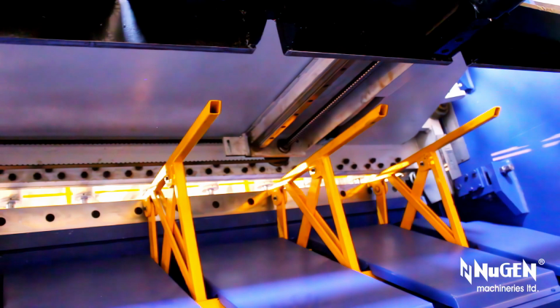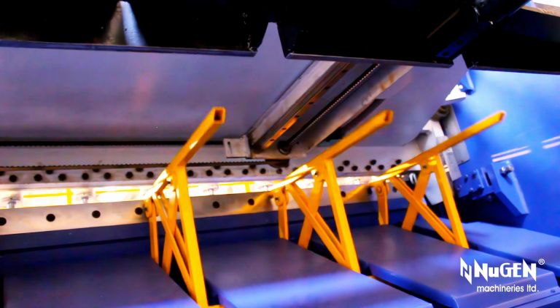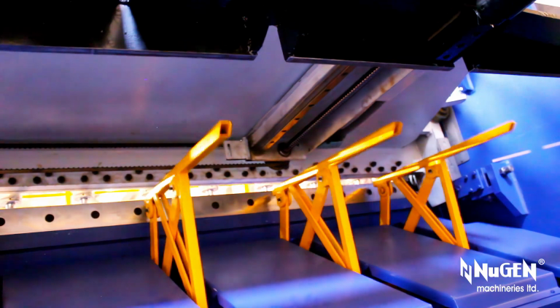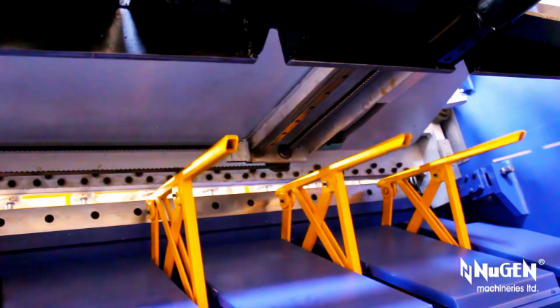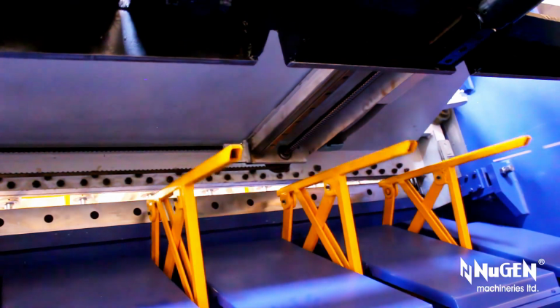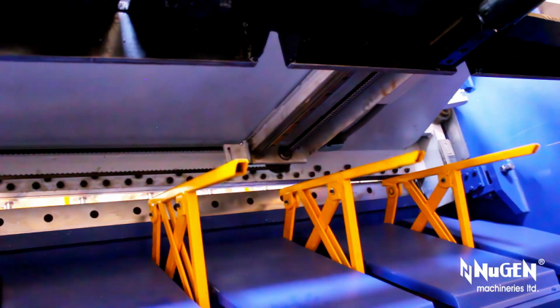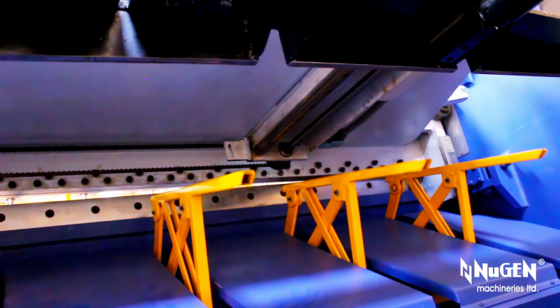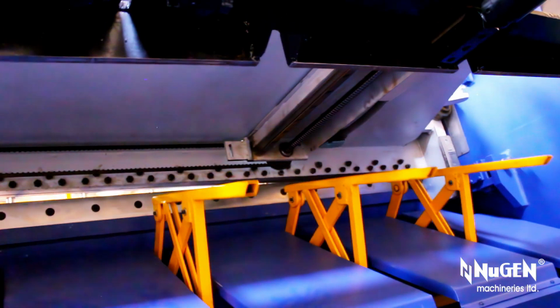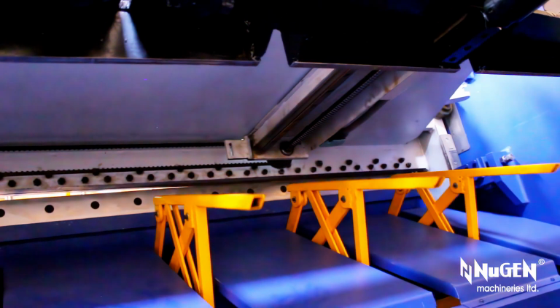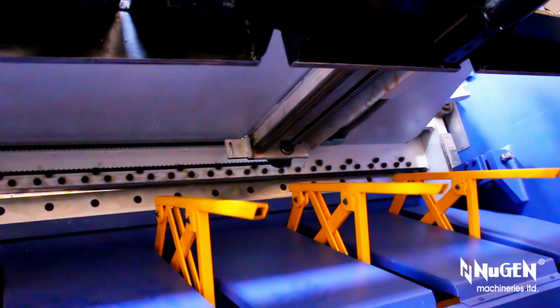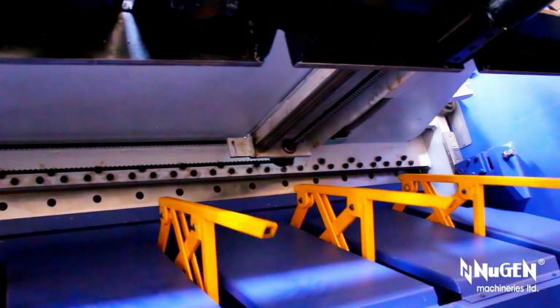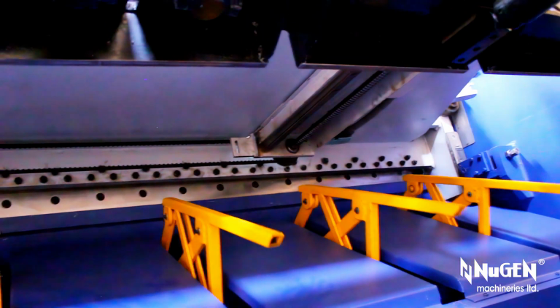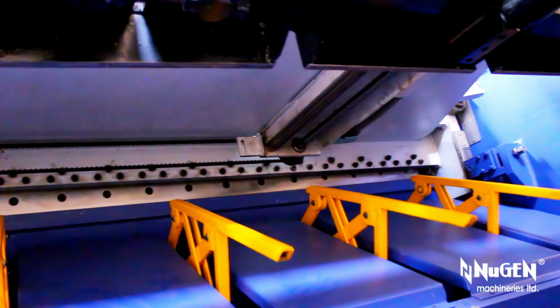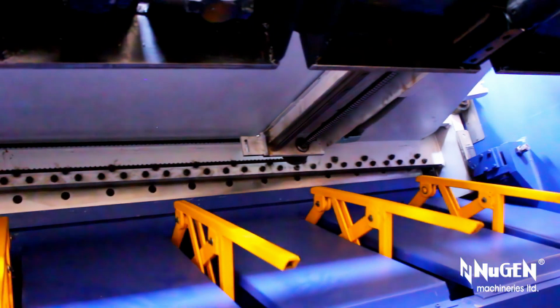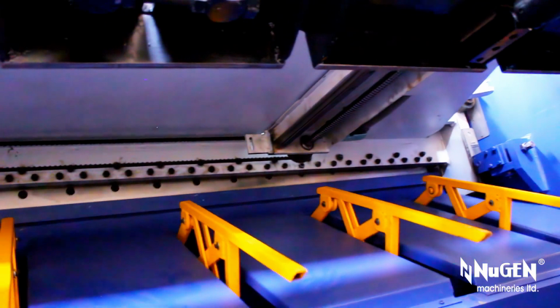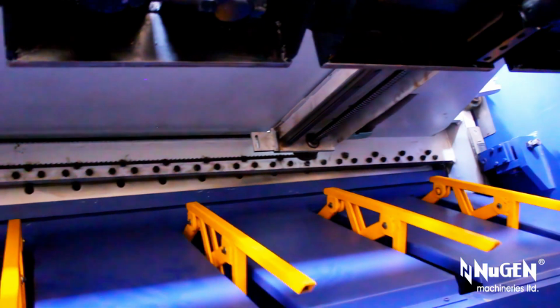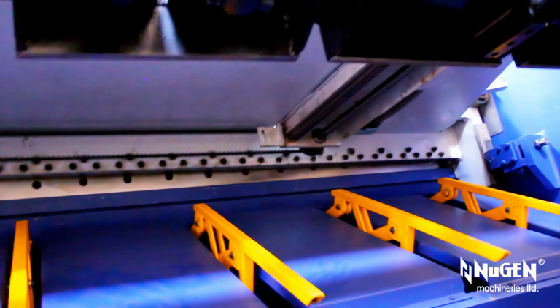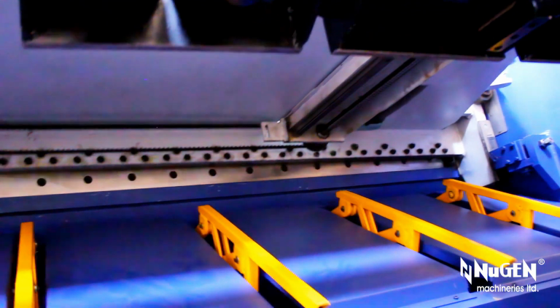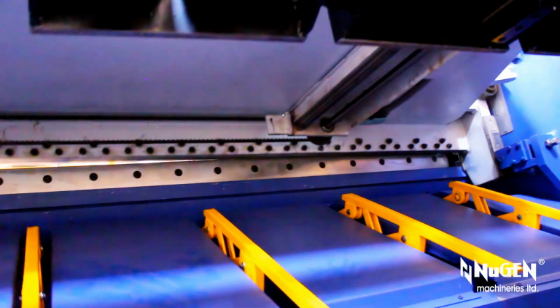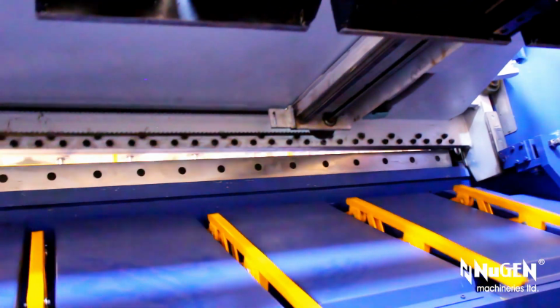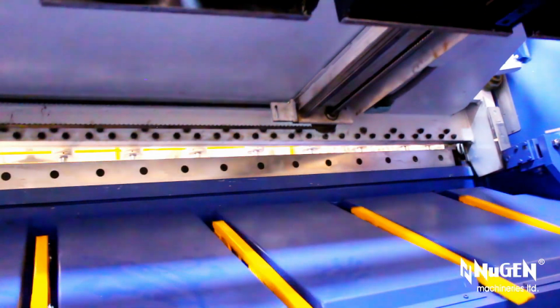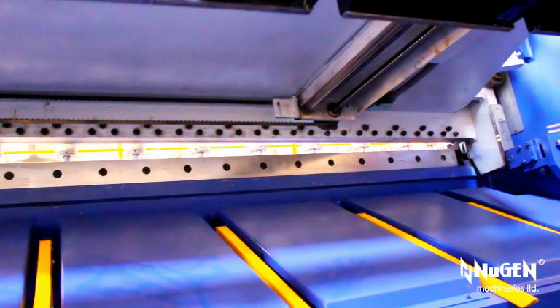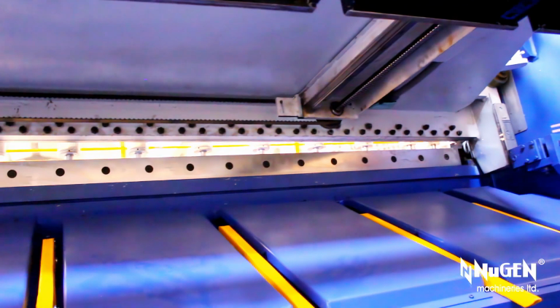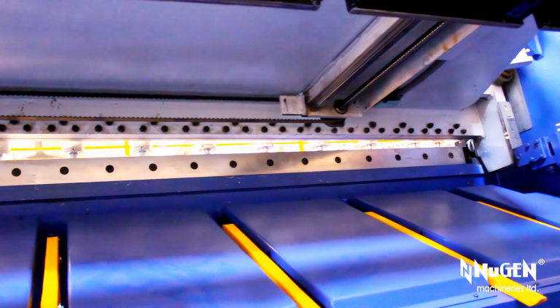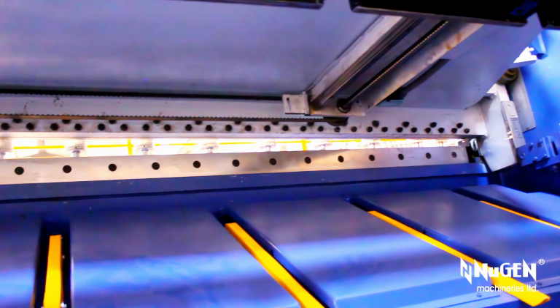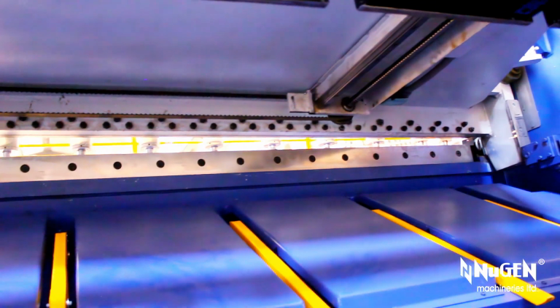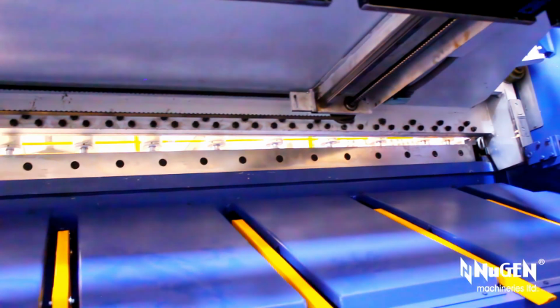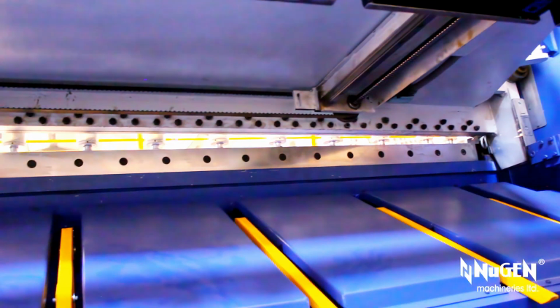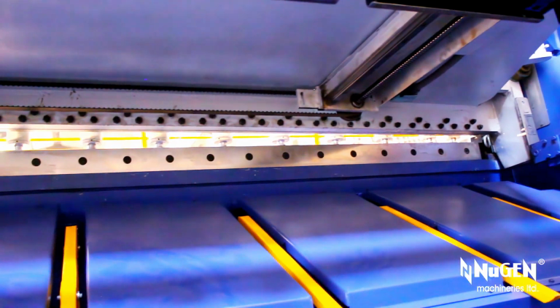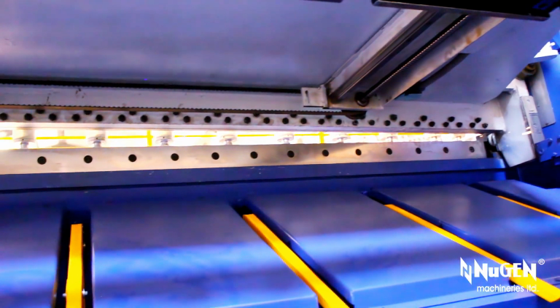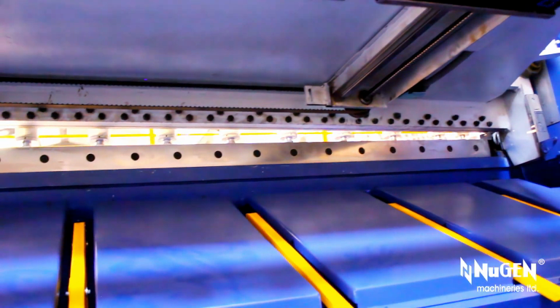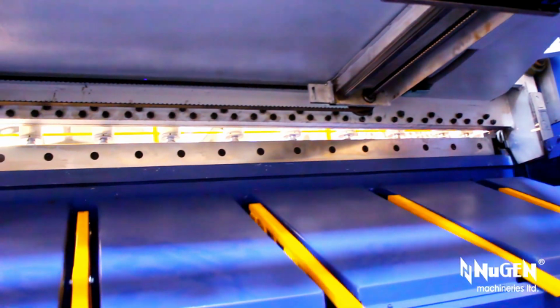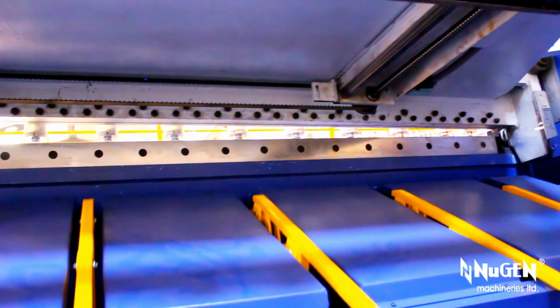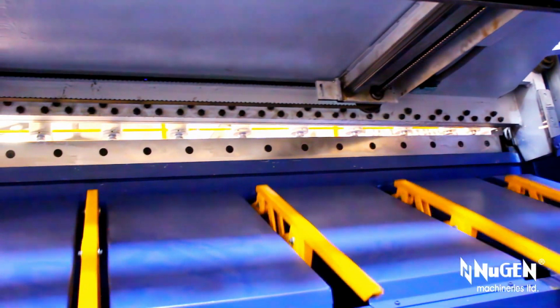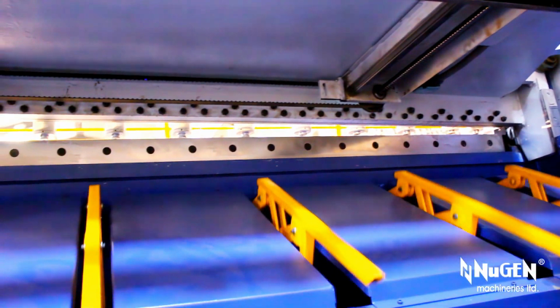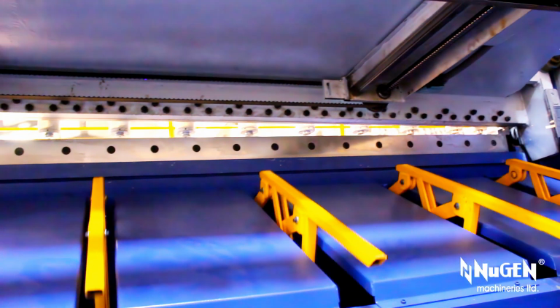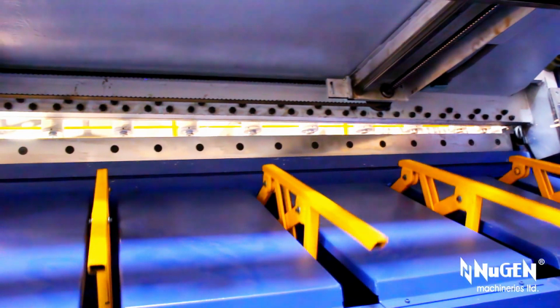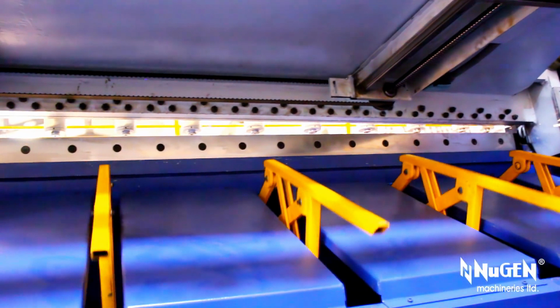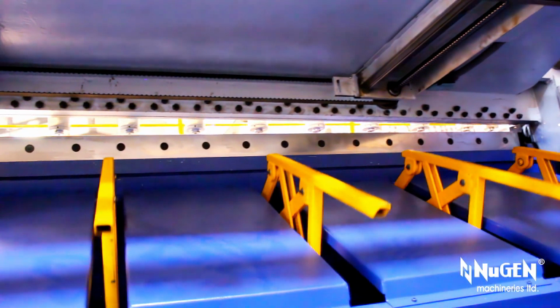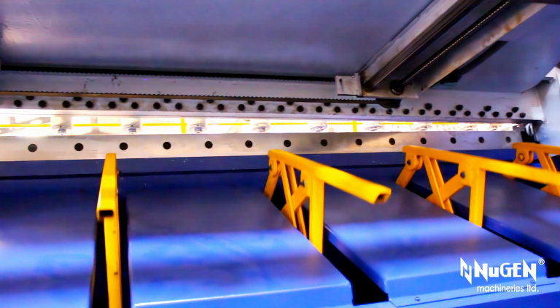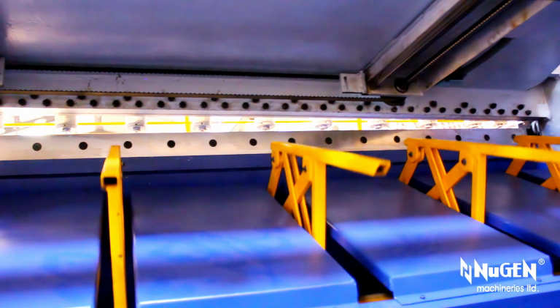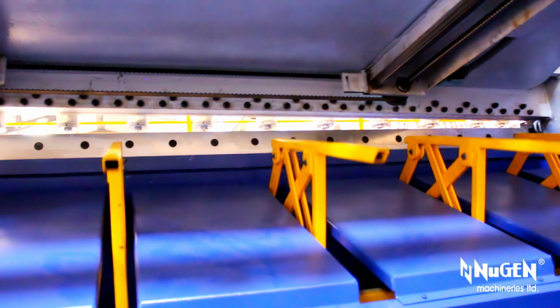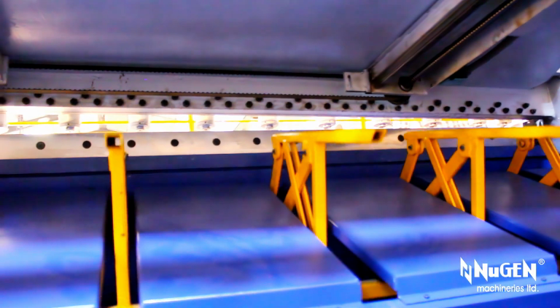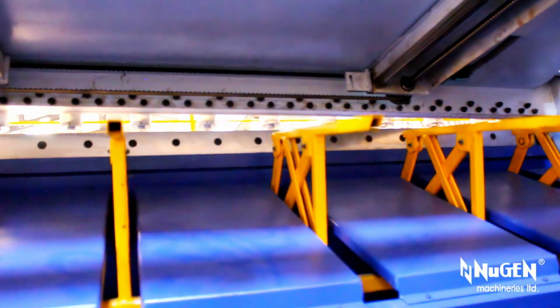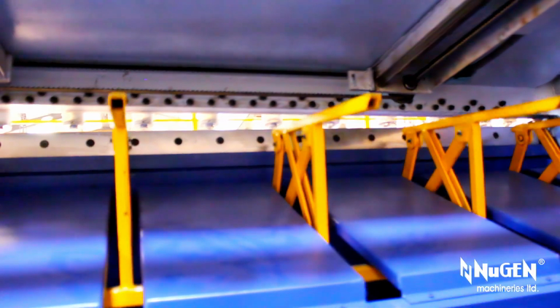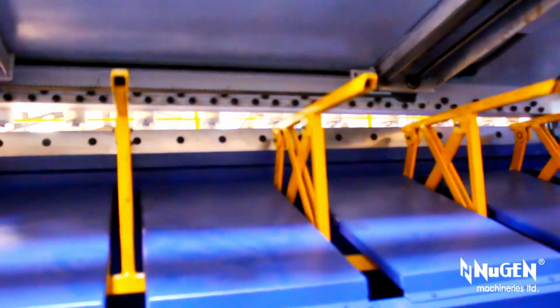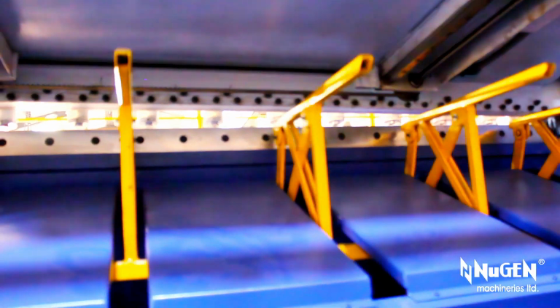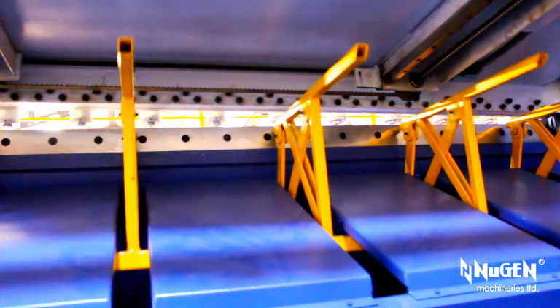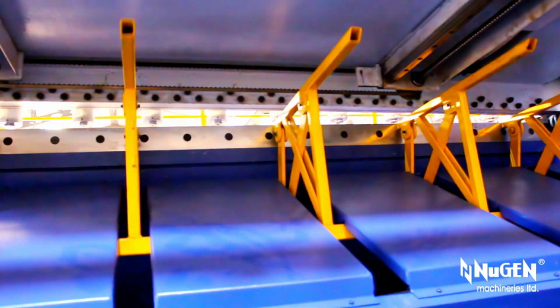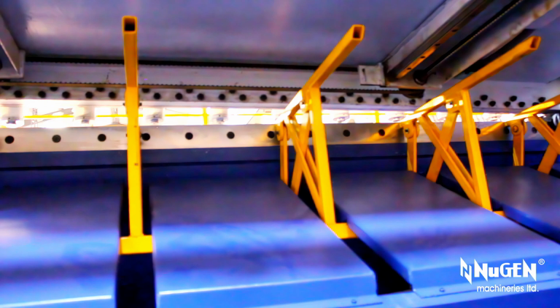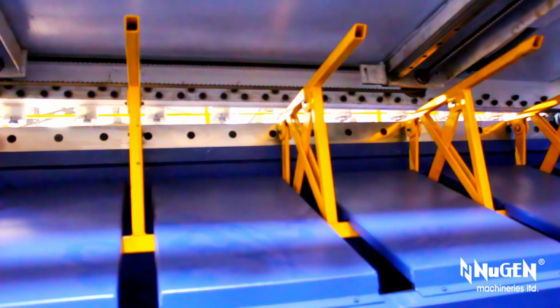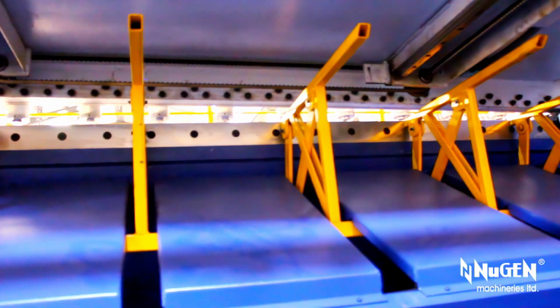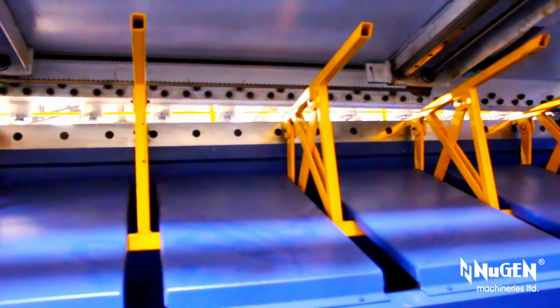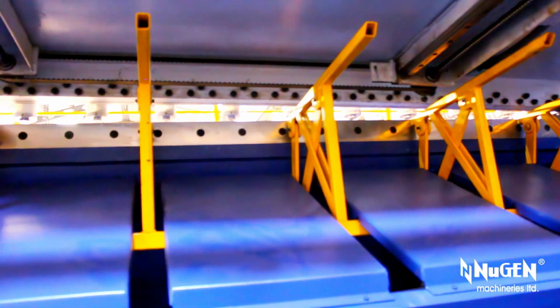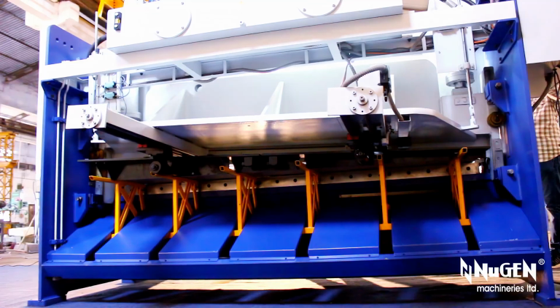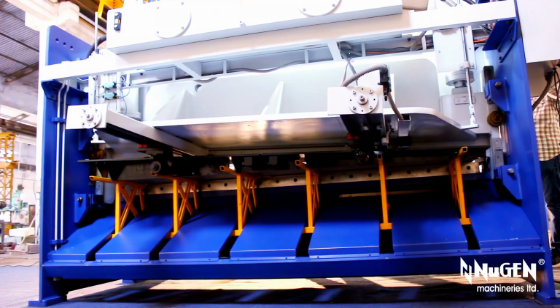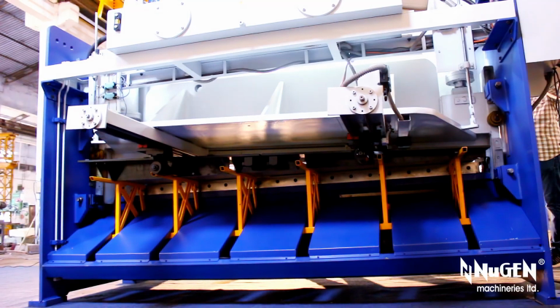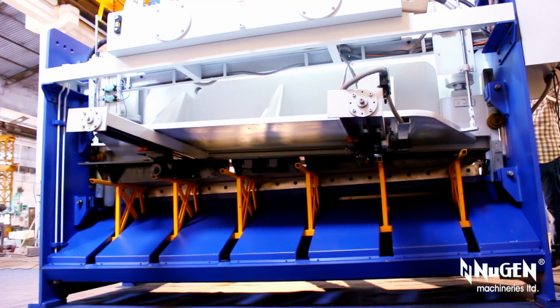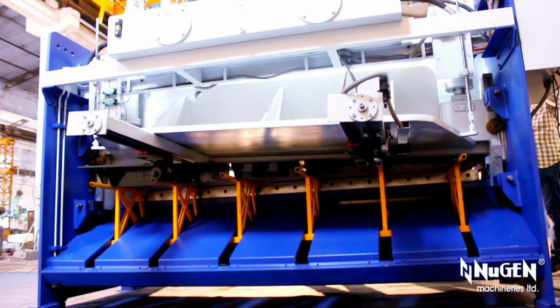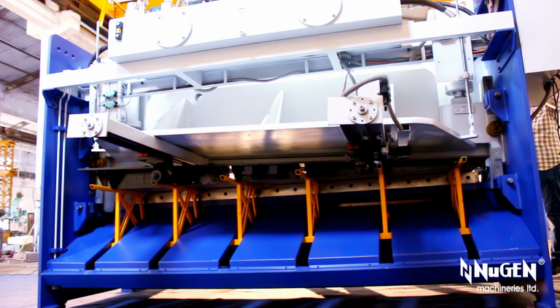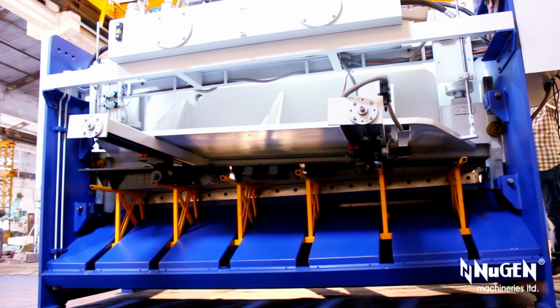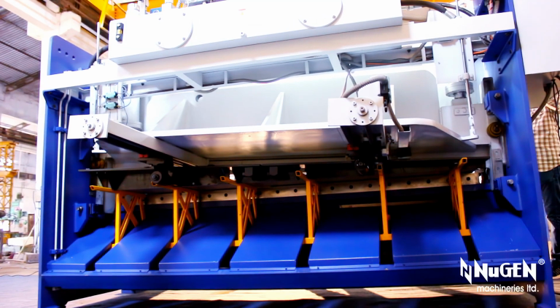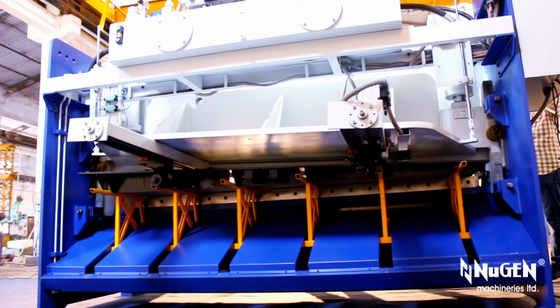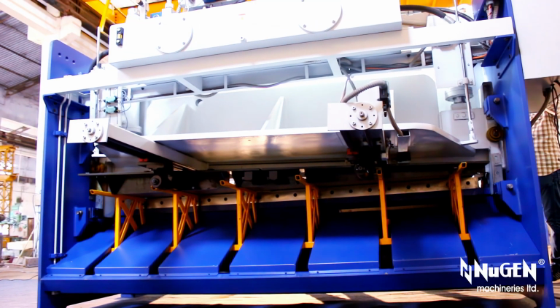RSS, or the rear sheet support, allows to effortlessly move the cut workpieces as per the requirements.